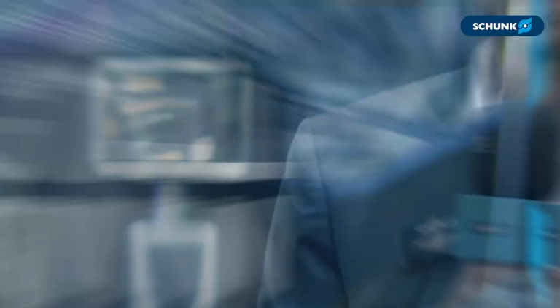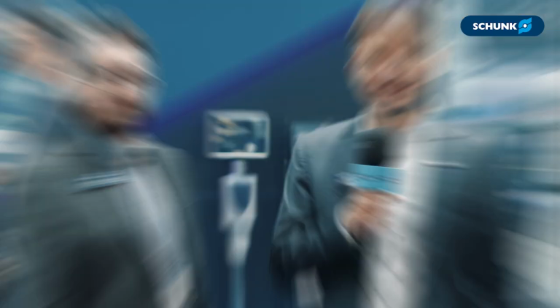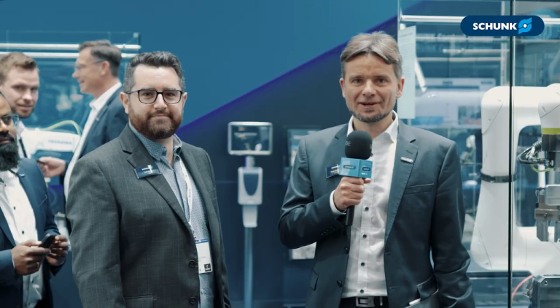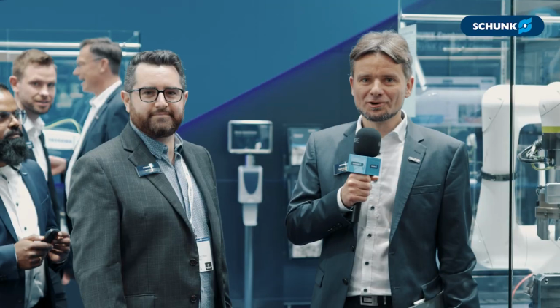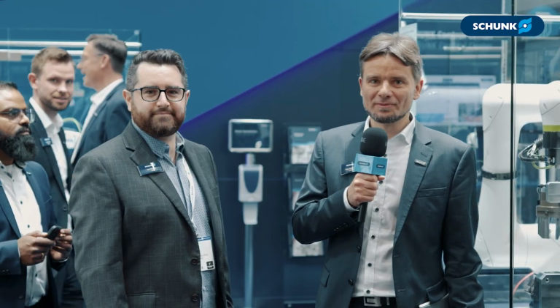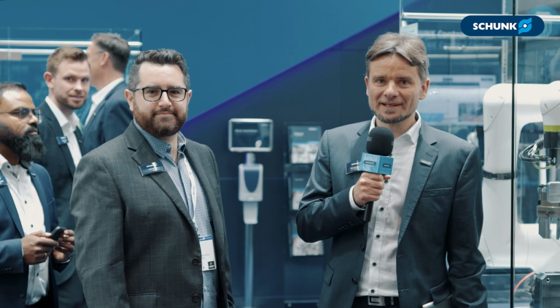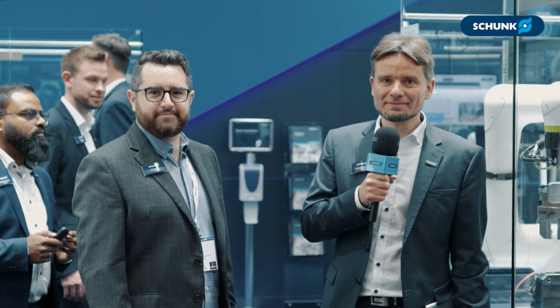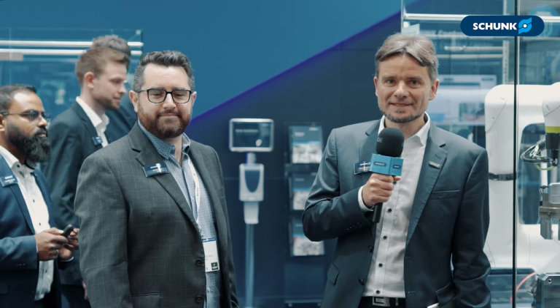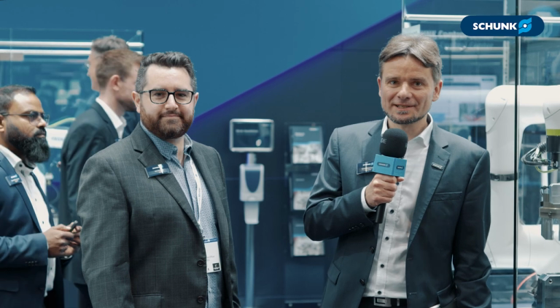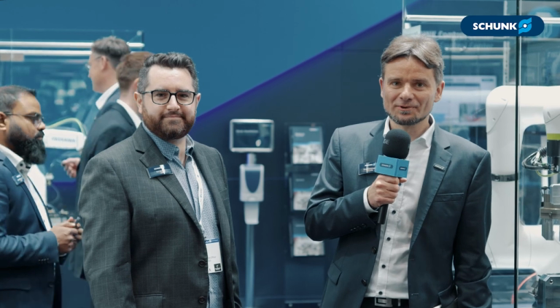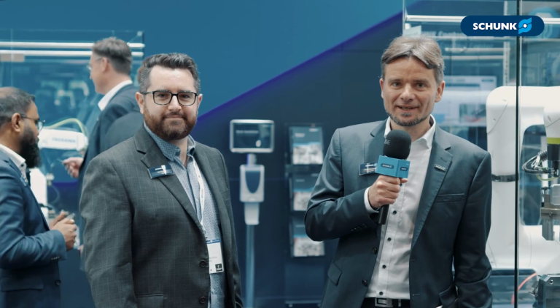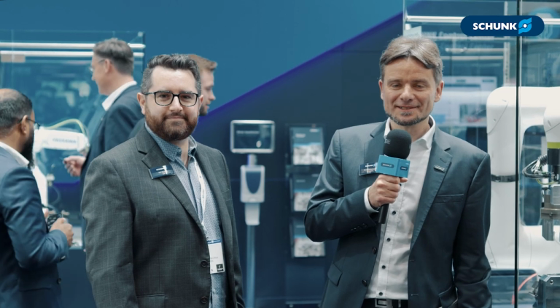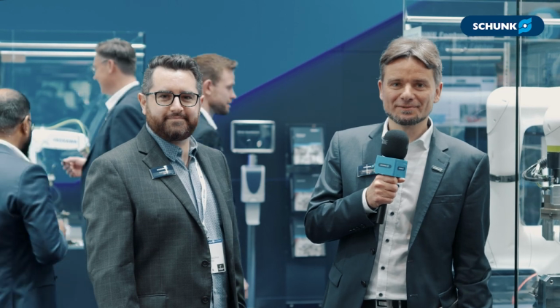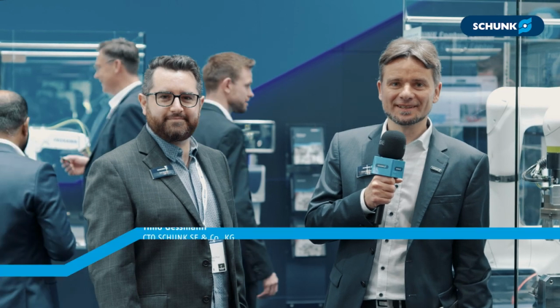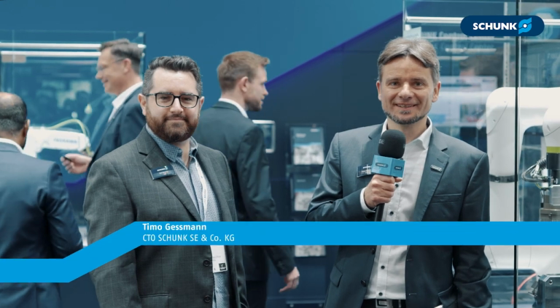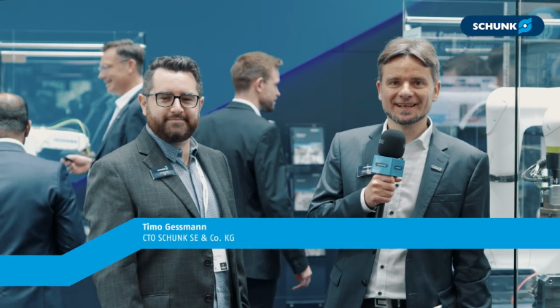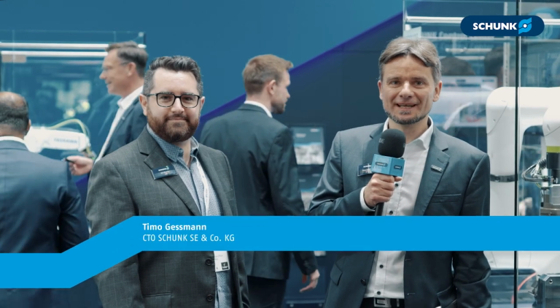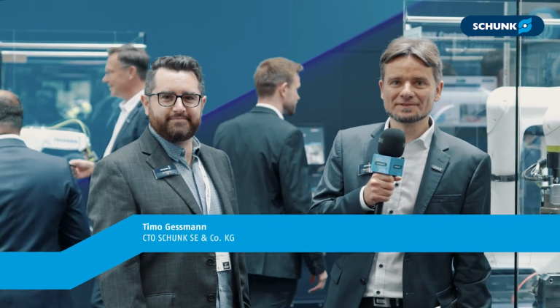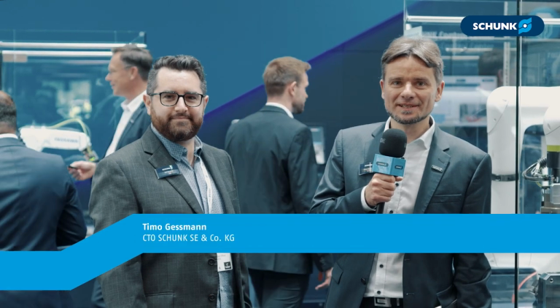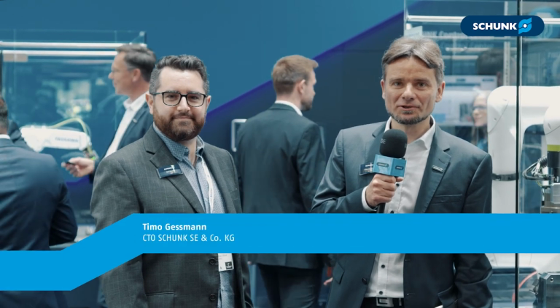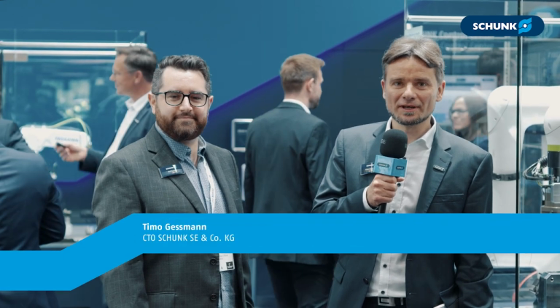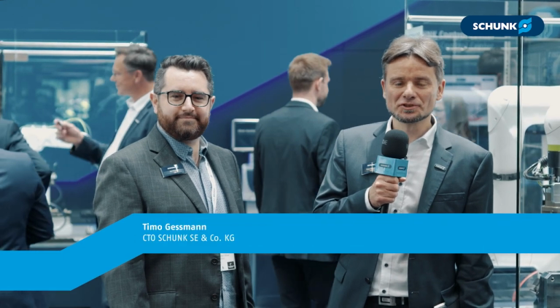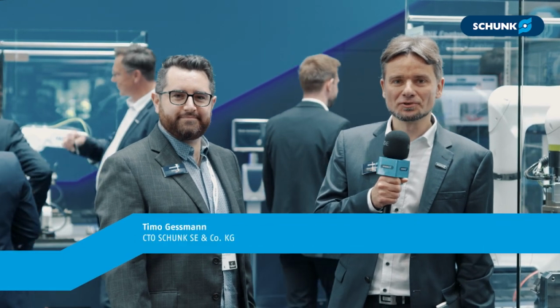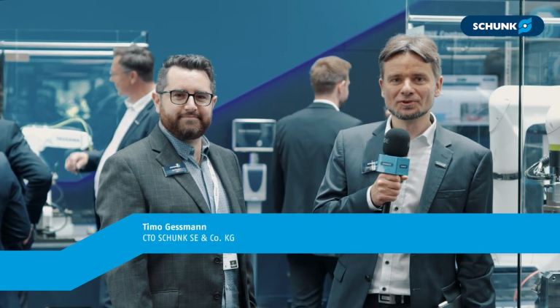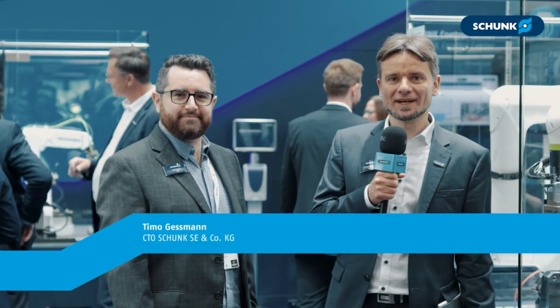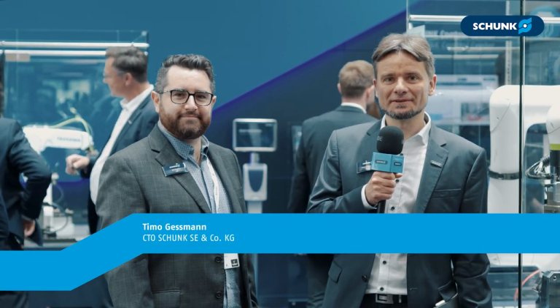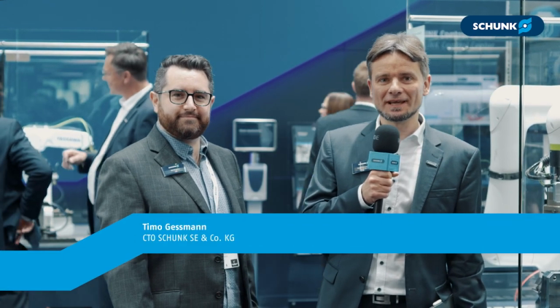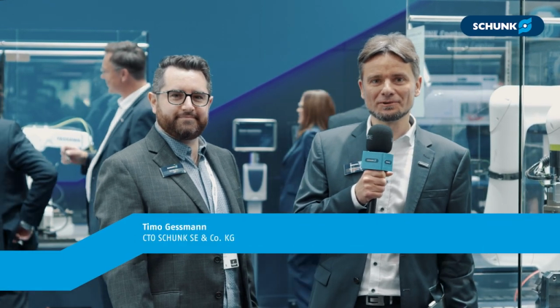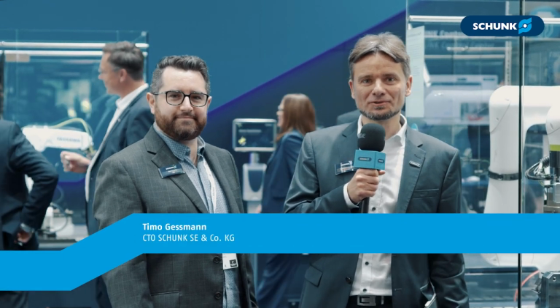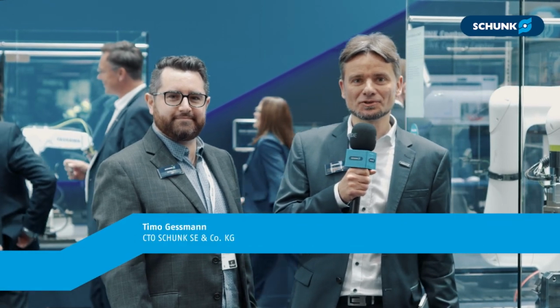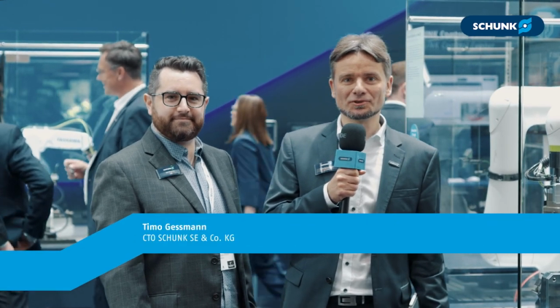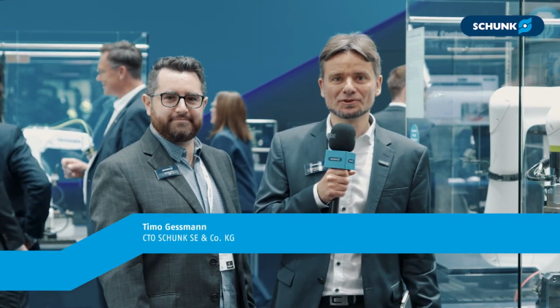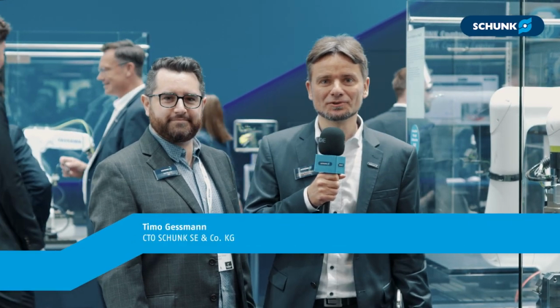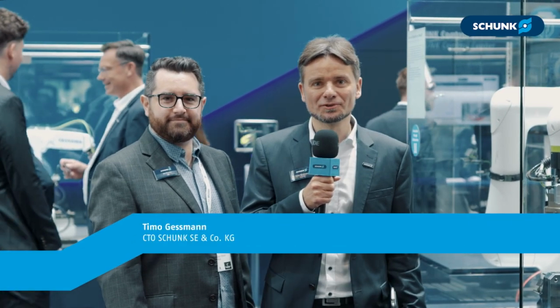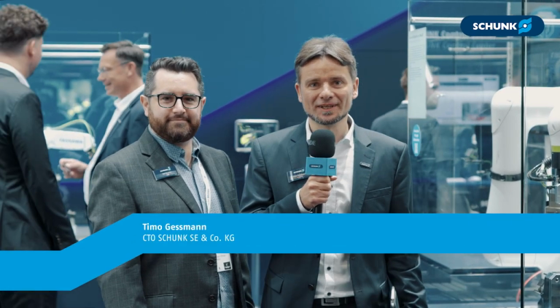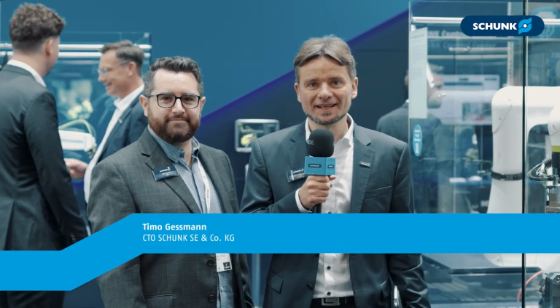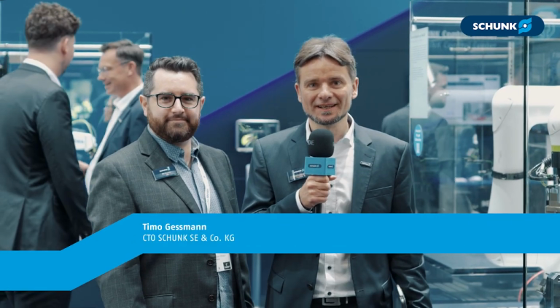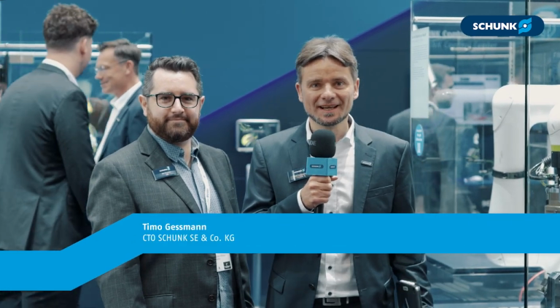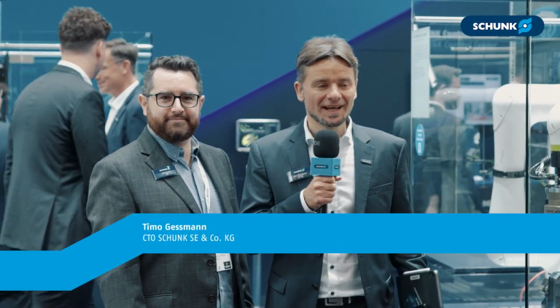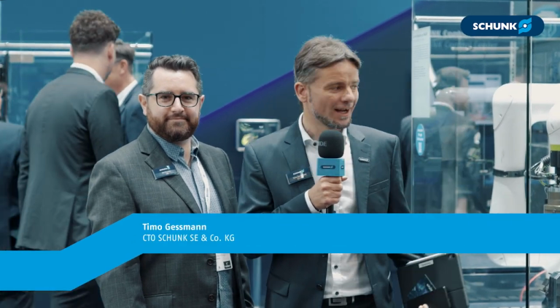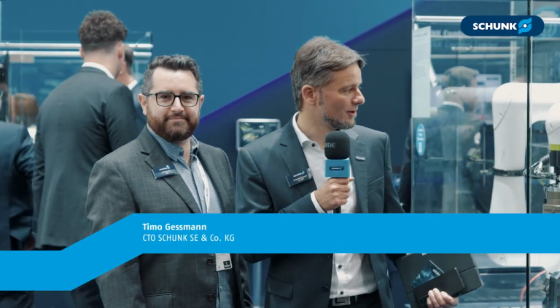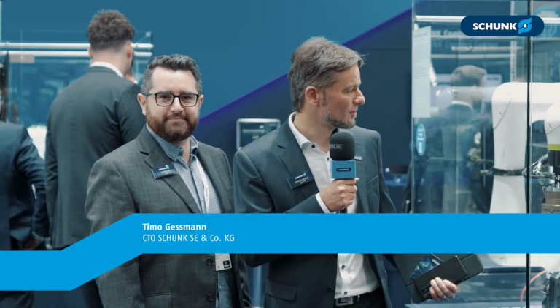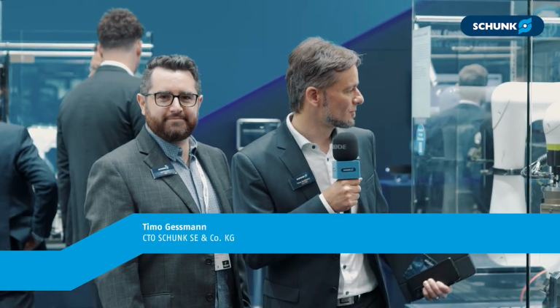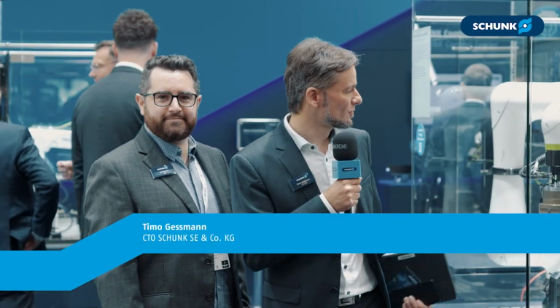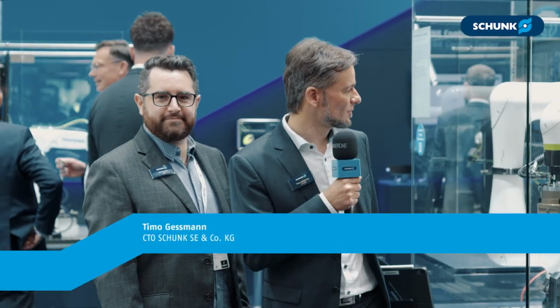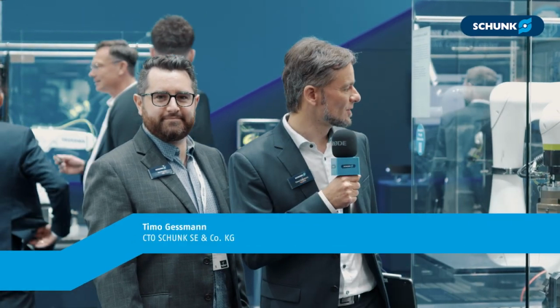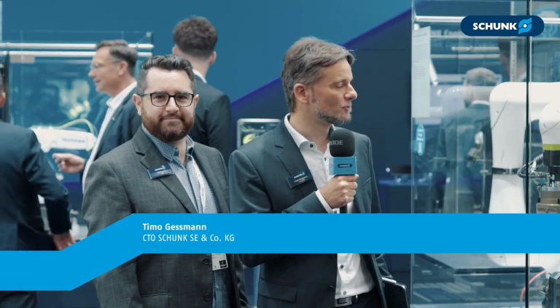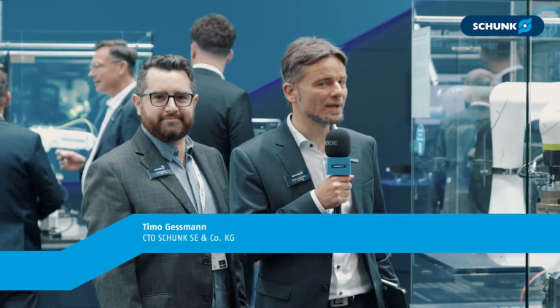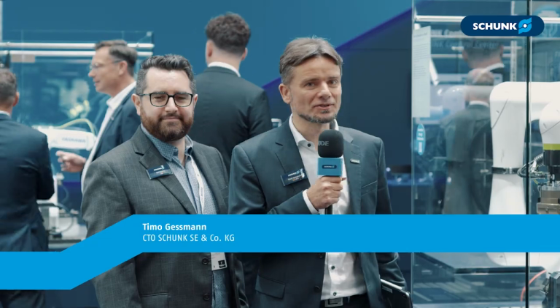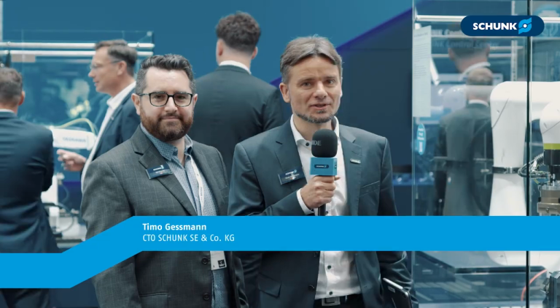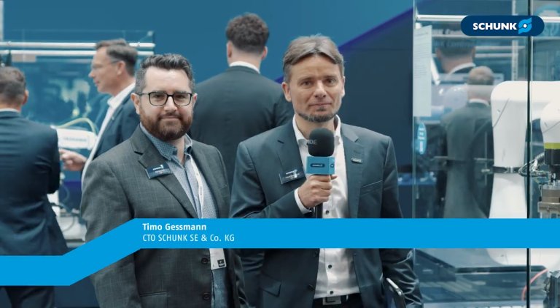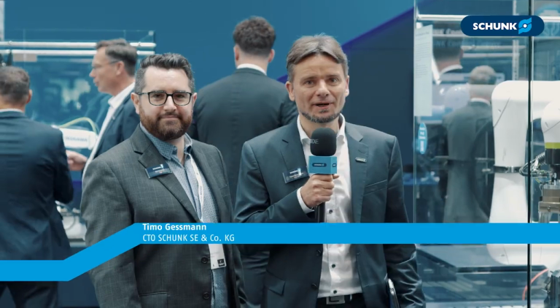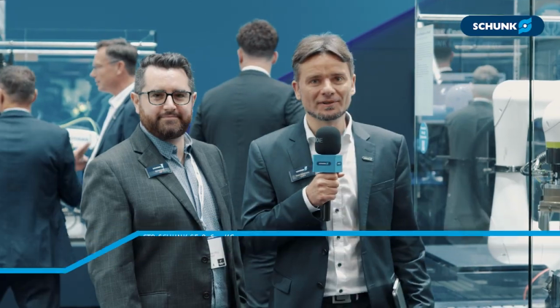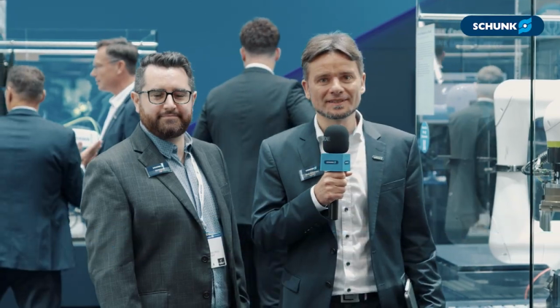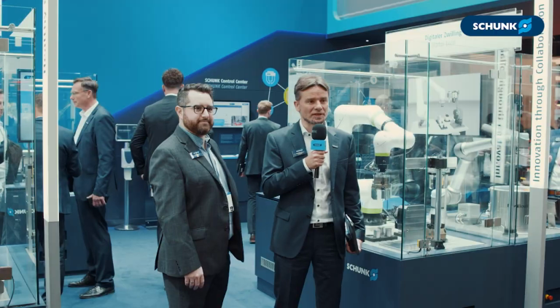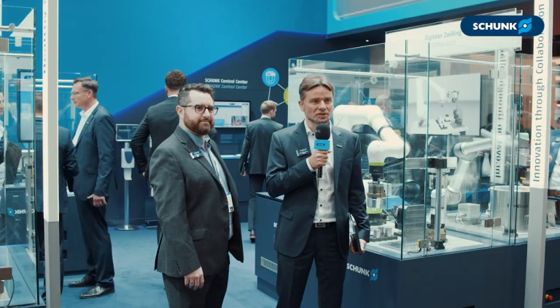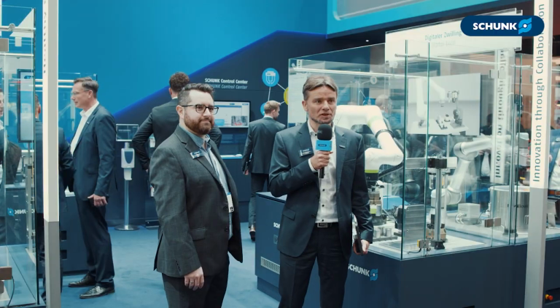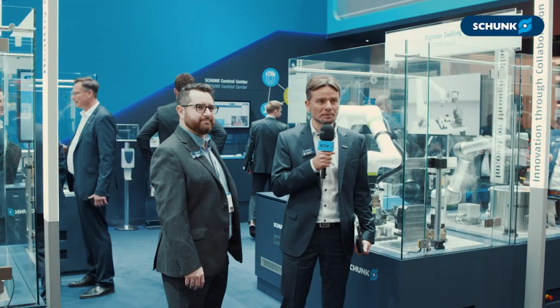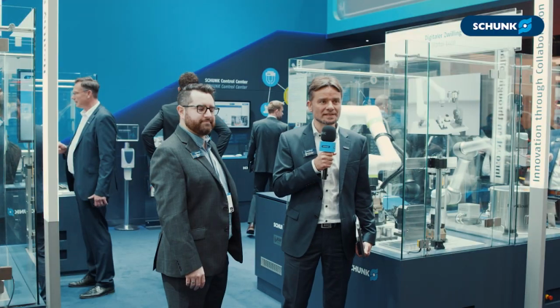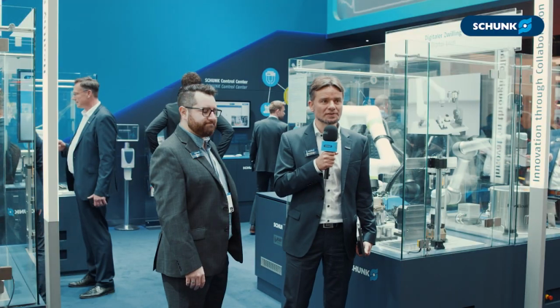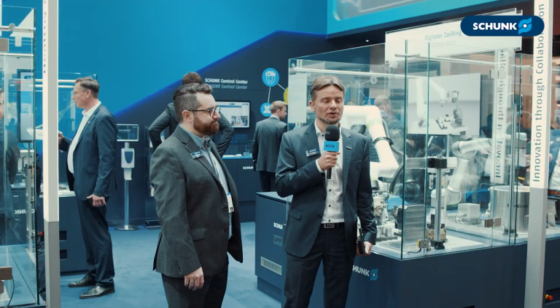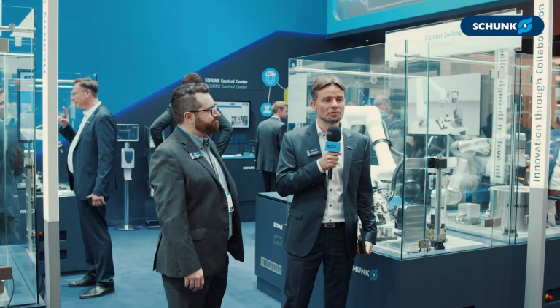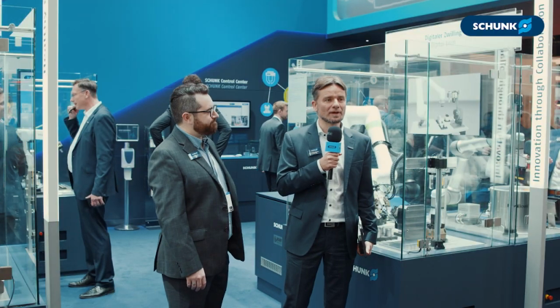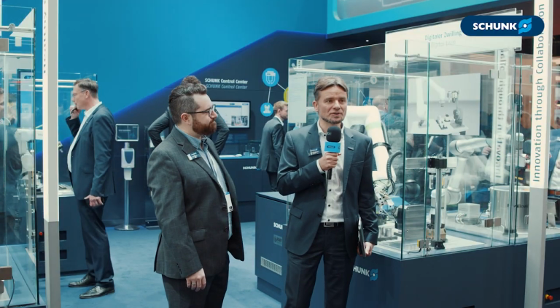Hello, my name is Timo Gessmann. I'm CTO at Schunk. I'm happy to show you today our new innovation about digital twins and automation.